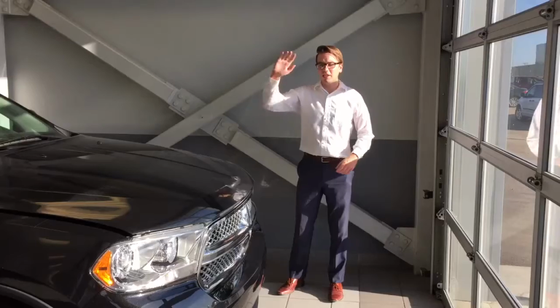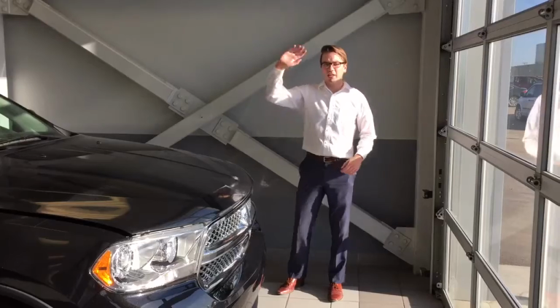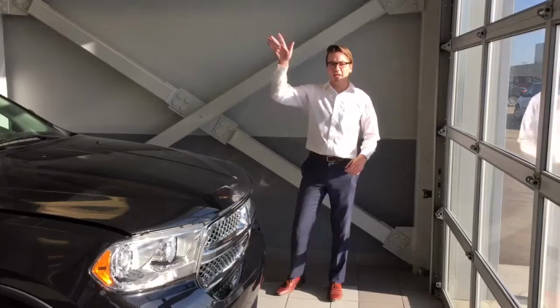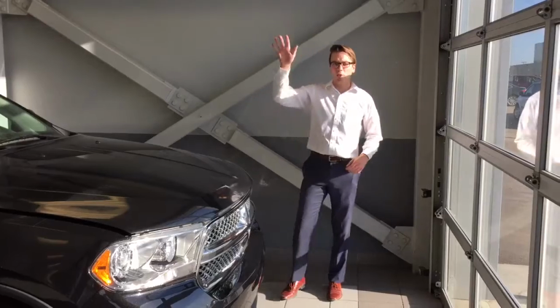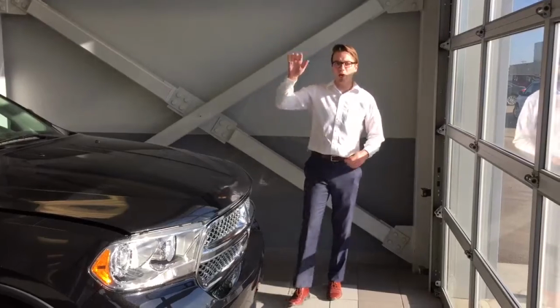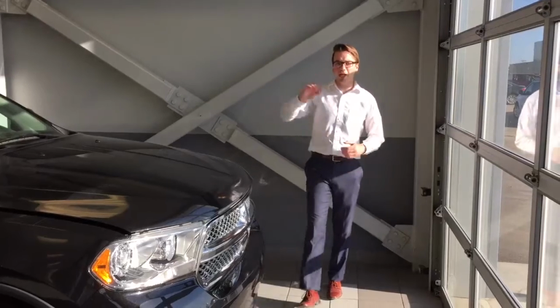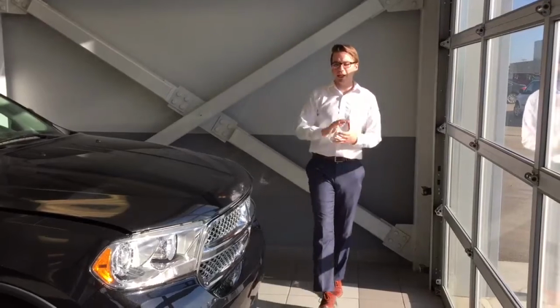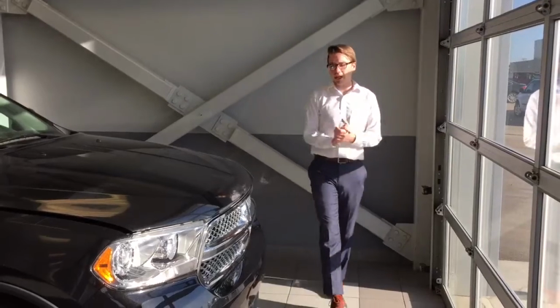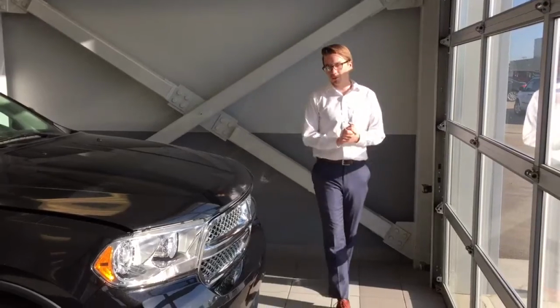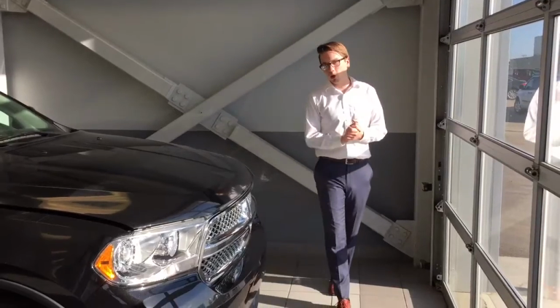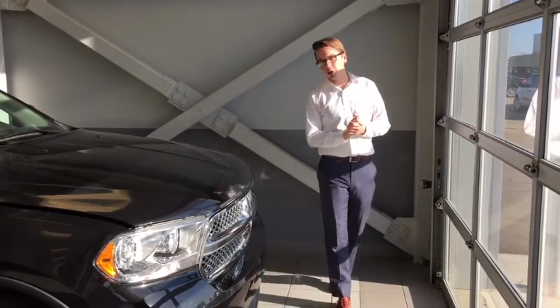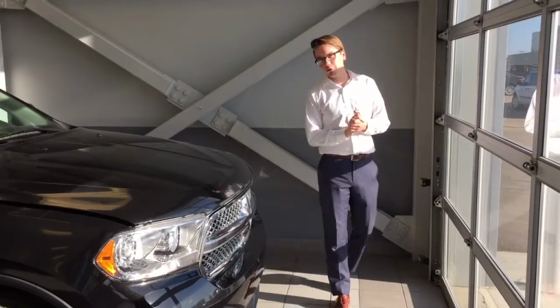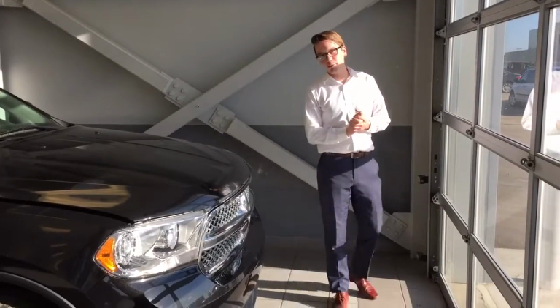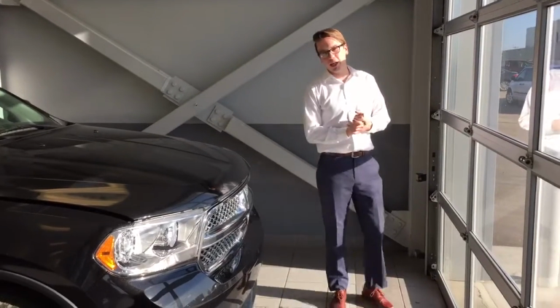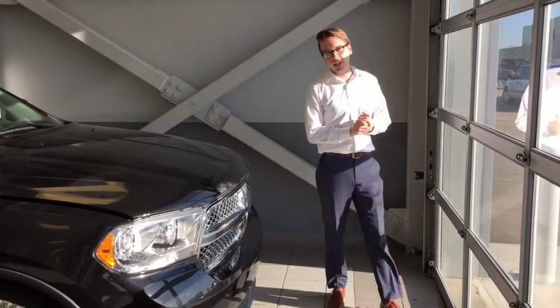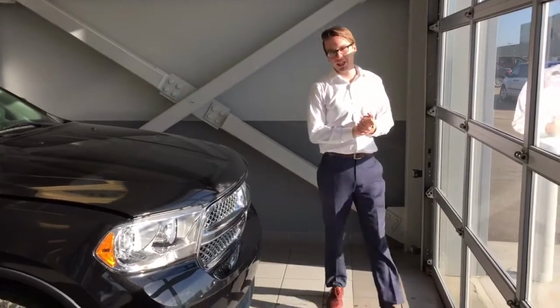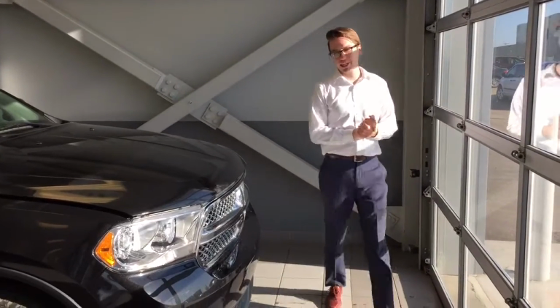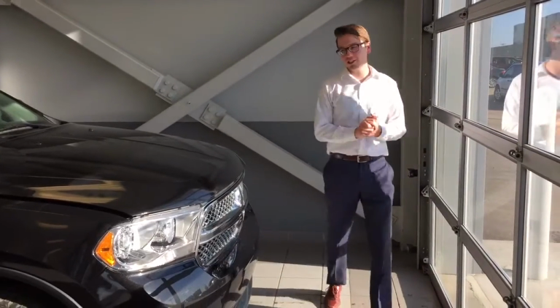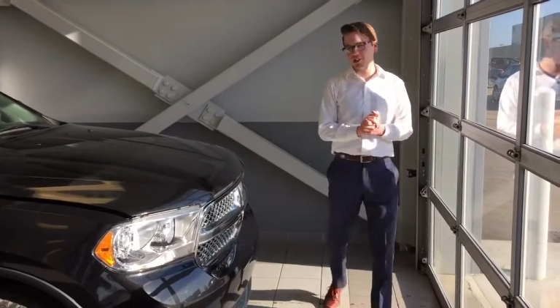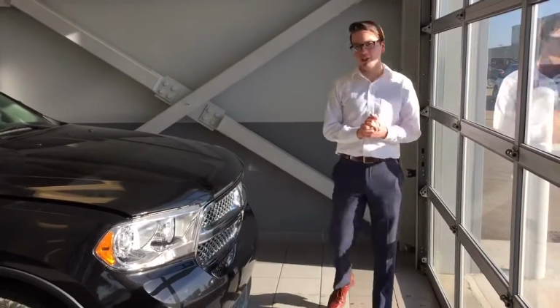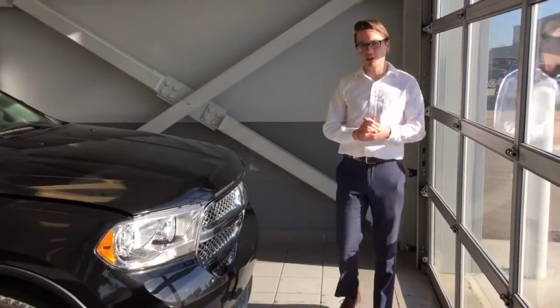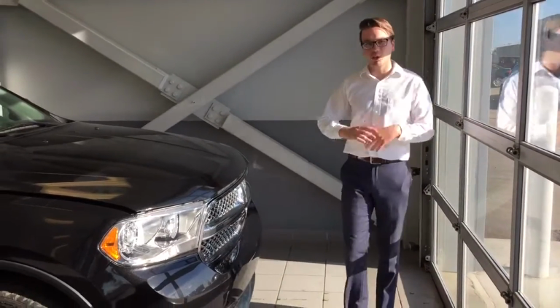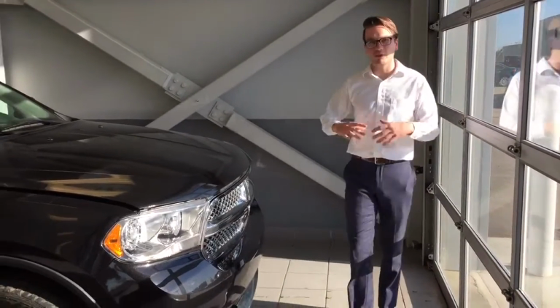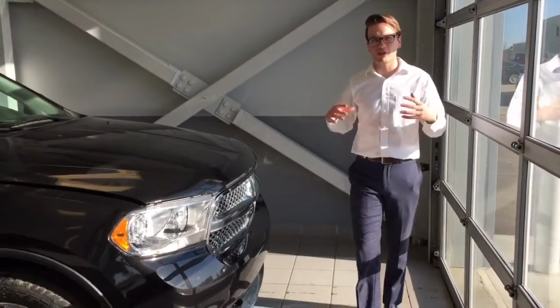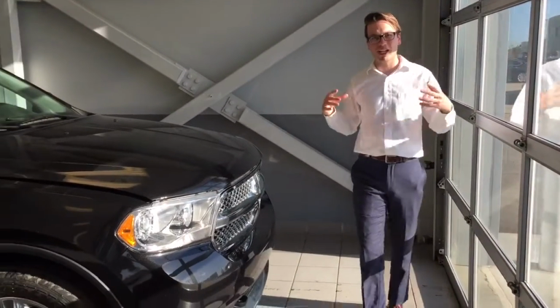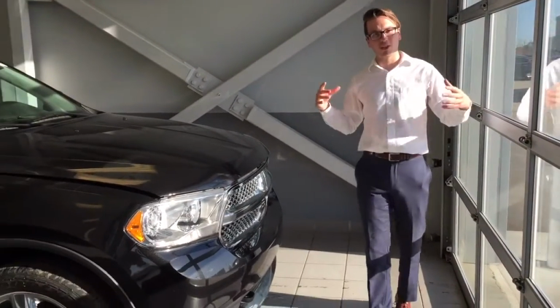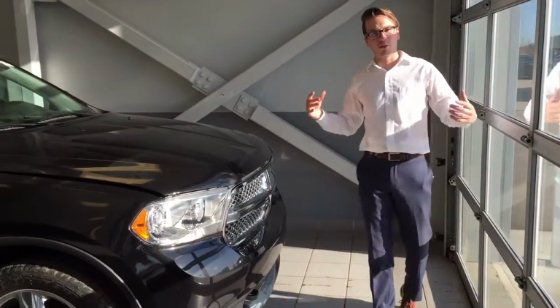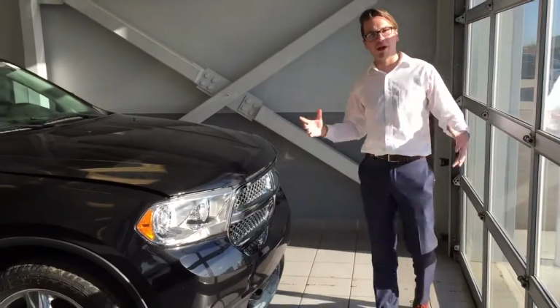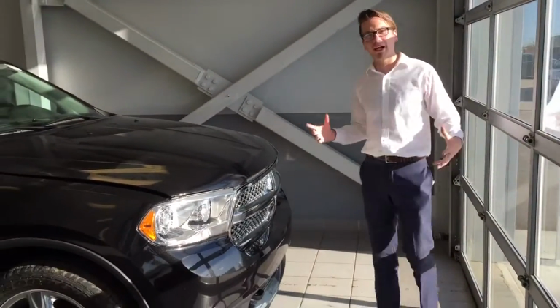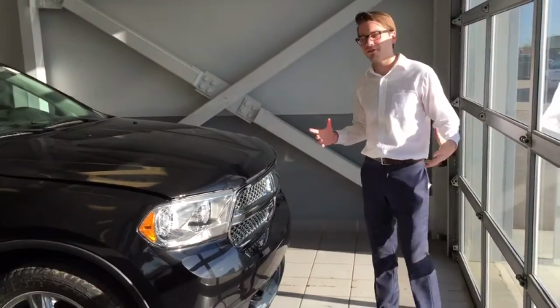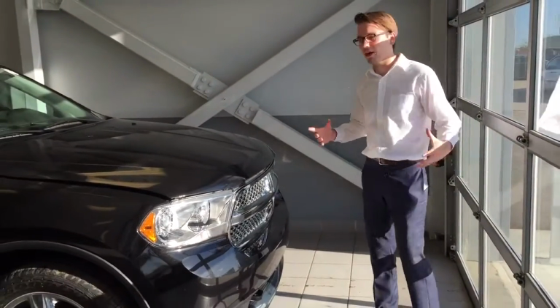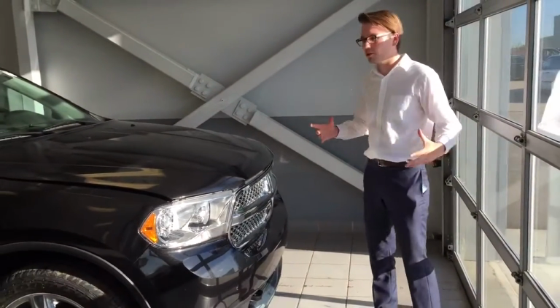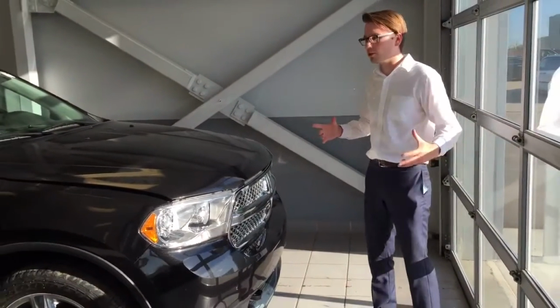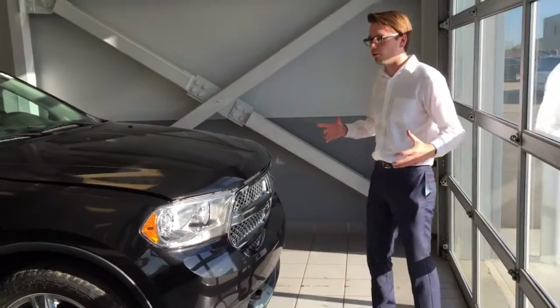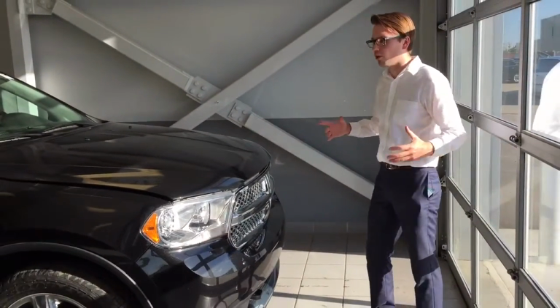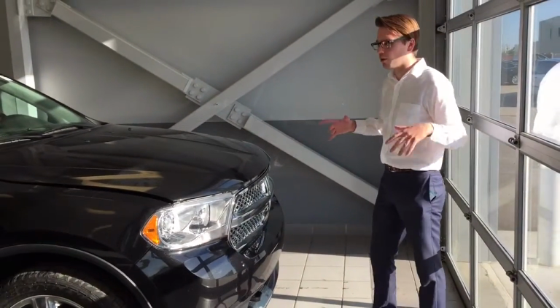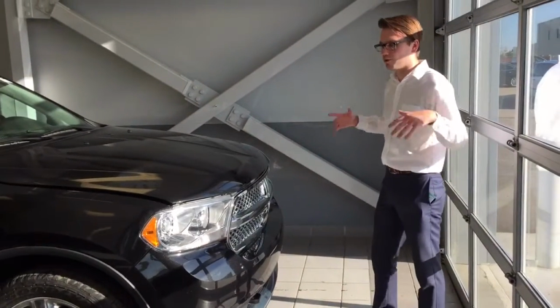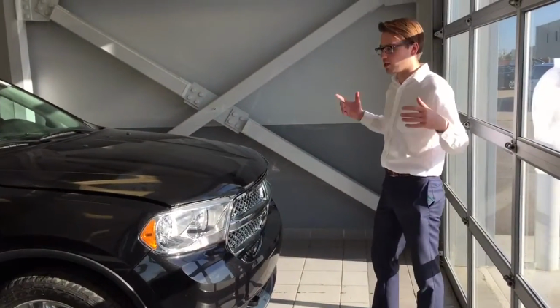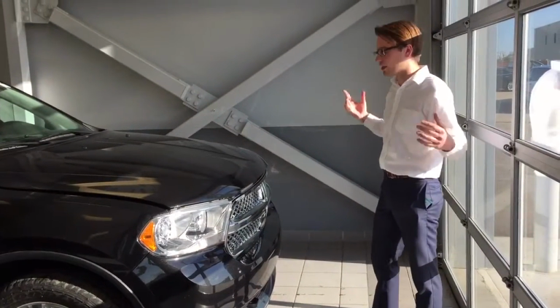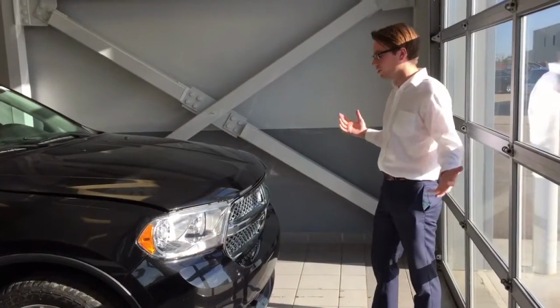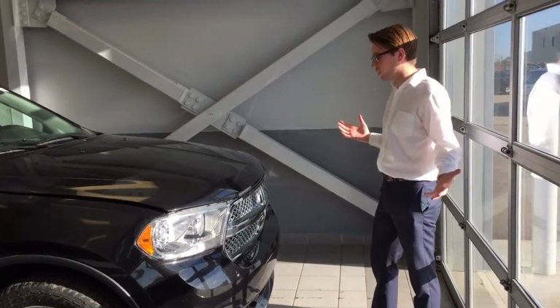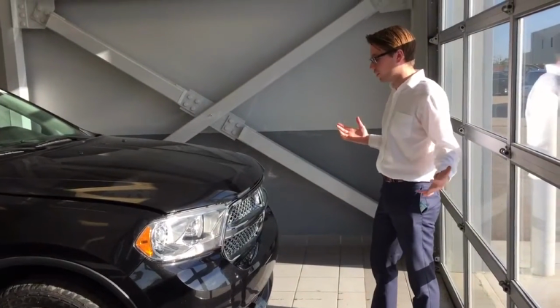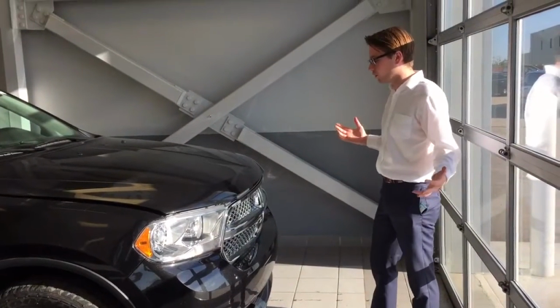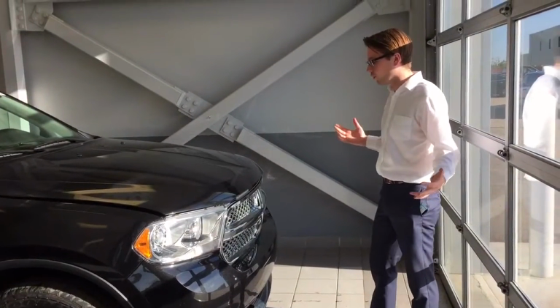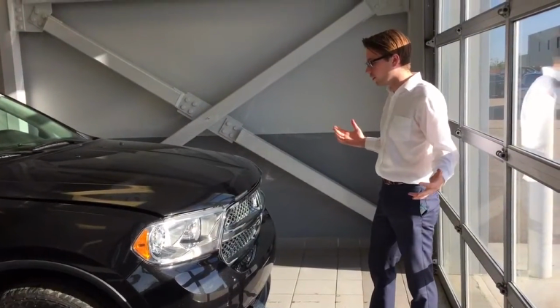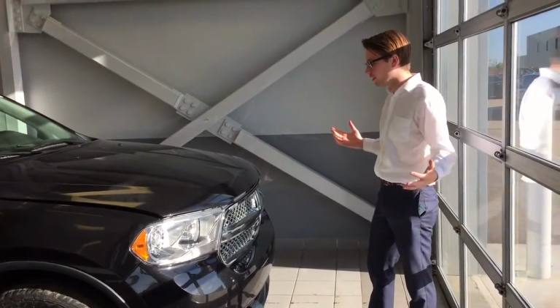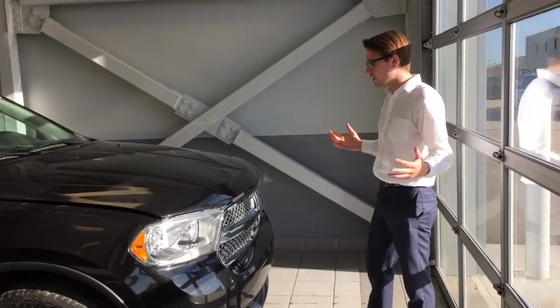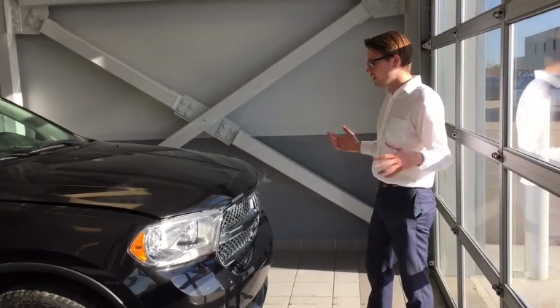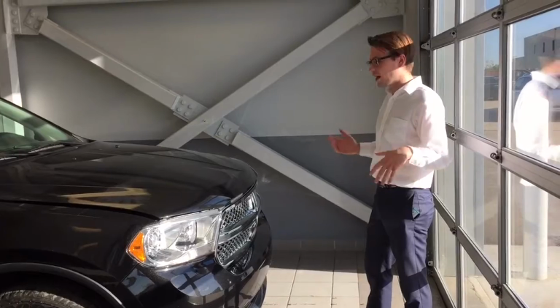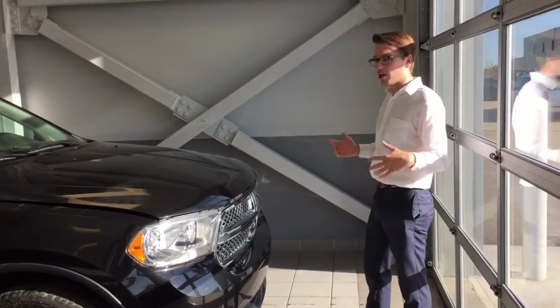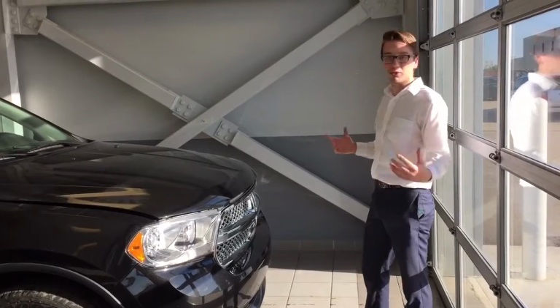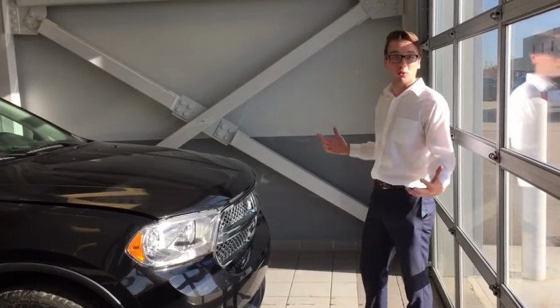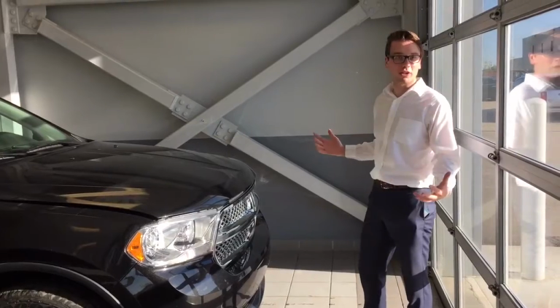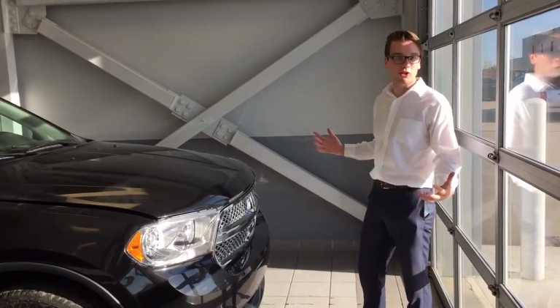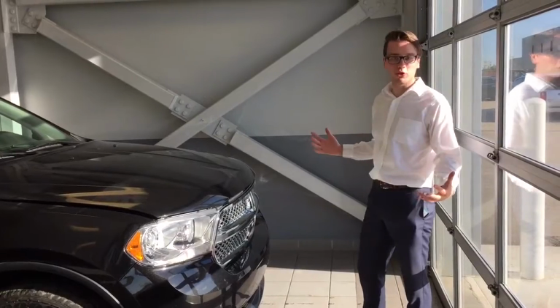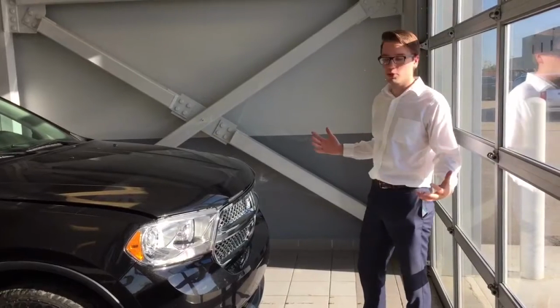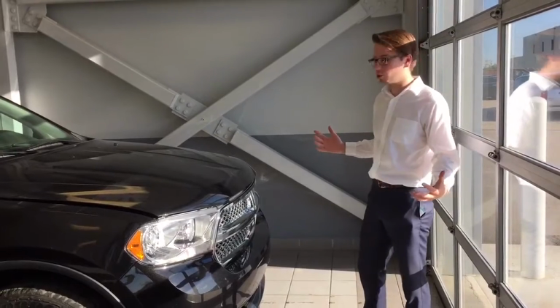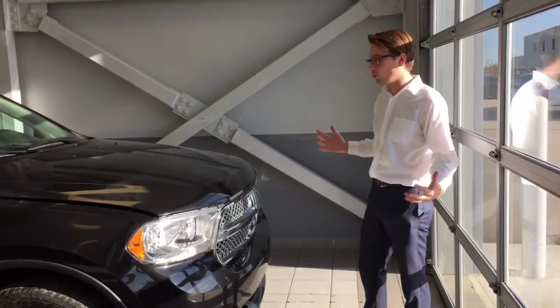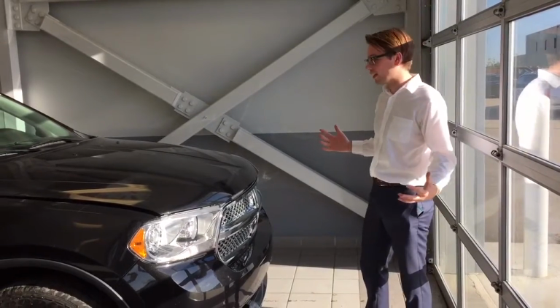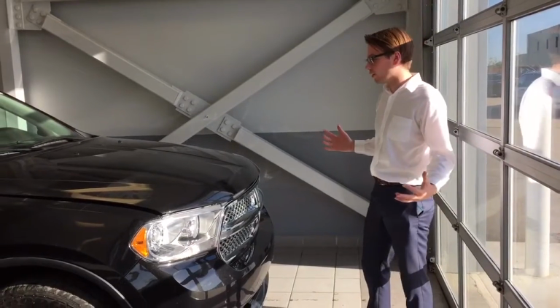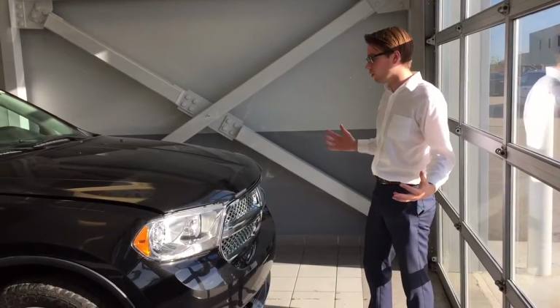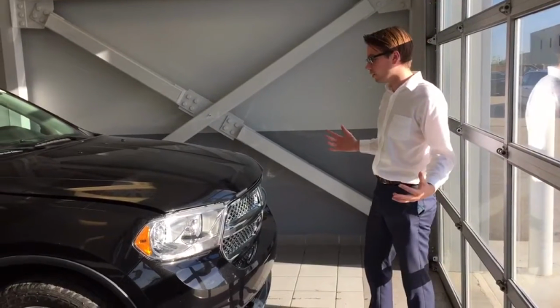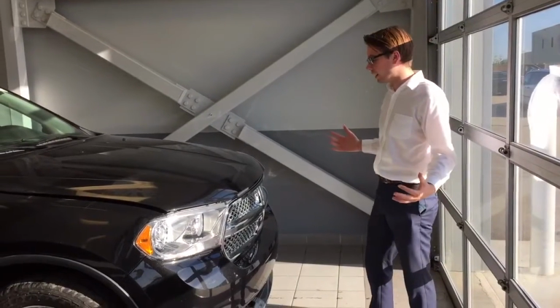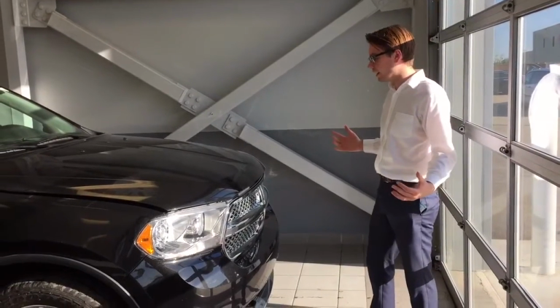Hey Wade, Adam Lowe here from LA Nissan. You know we've checked out a Pathfinder so far, we've checked out an Explorer. I also want to show you a Durango.